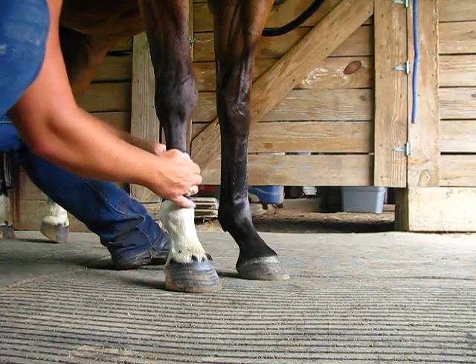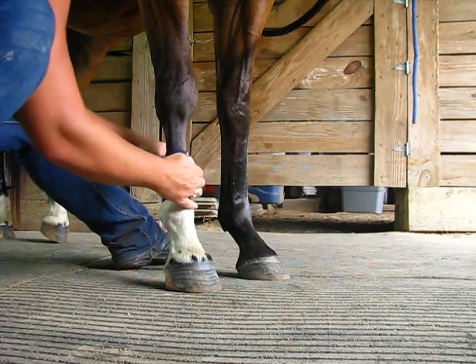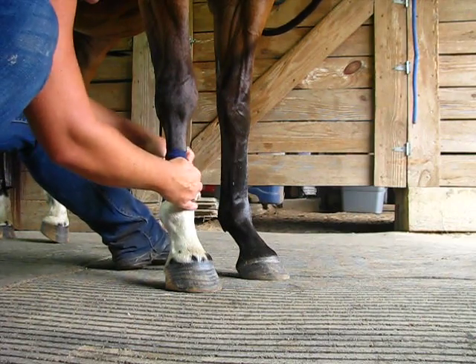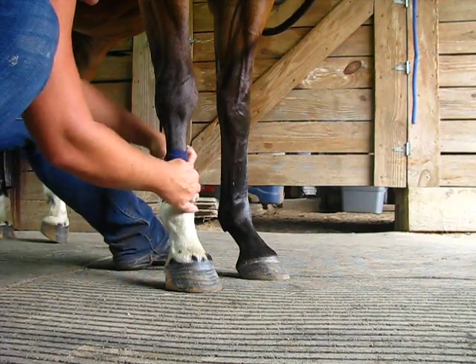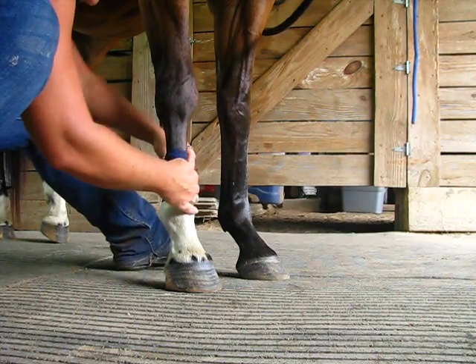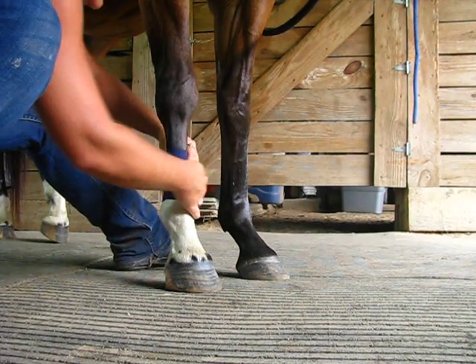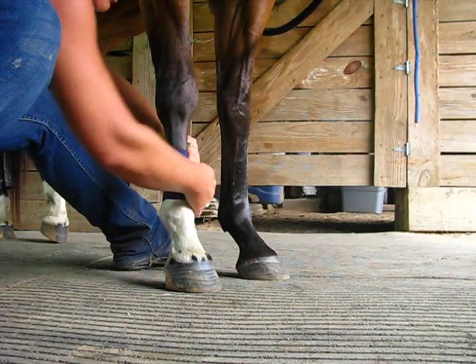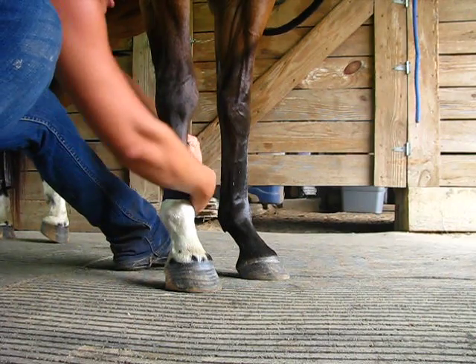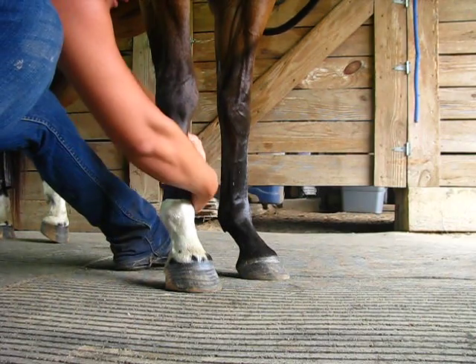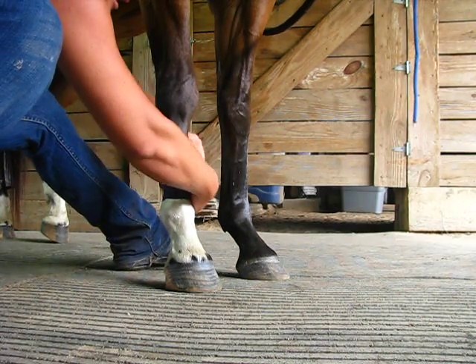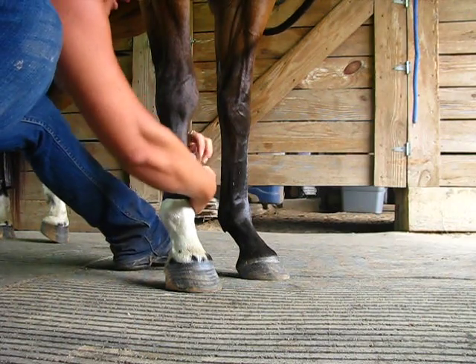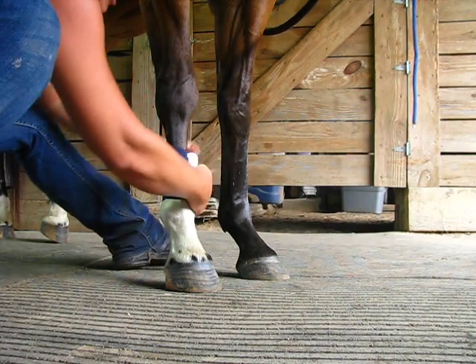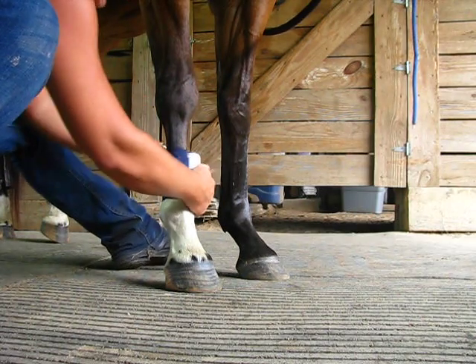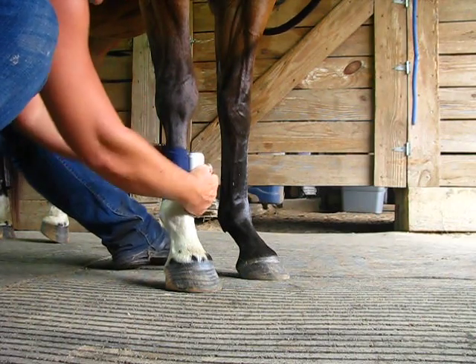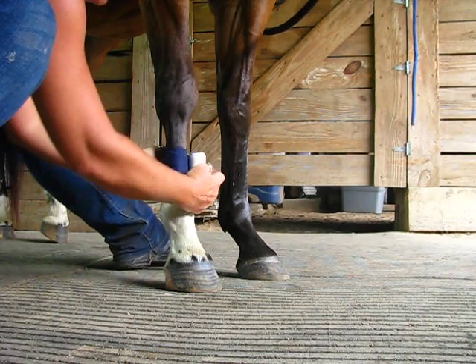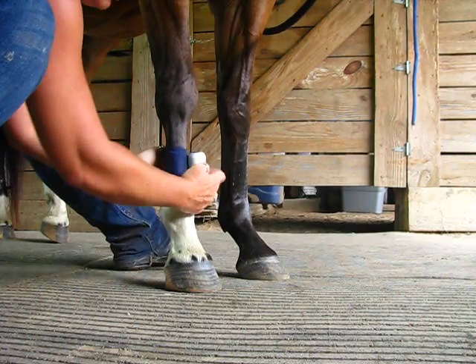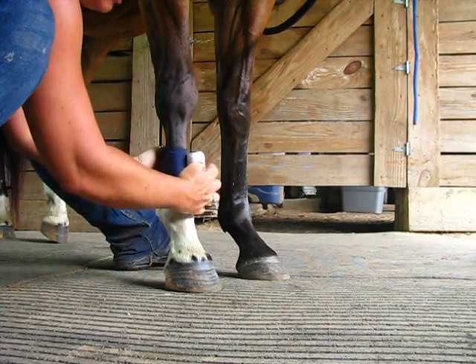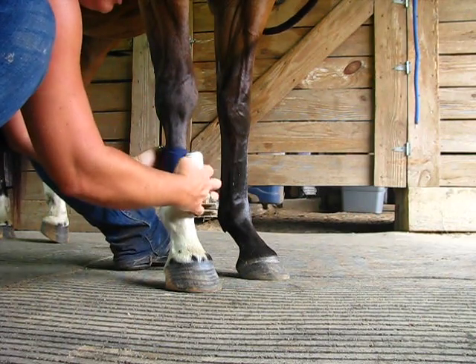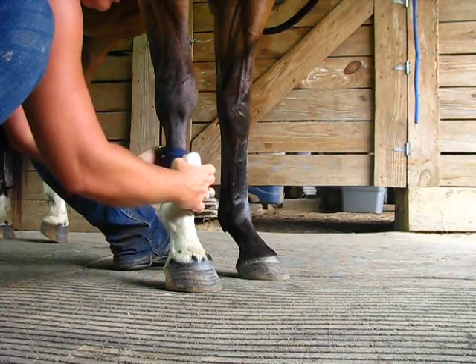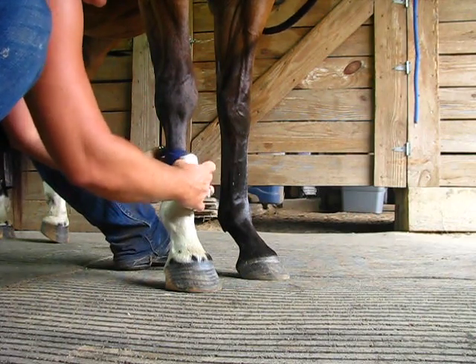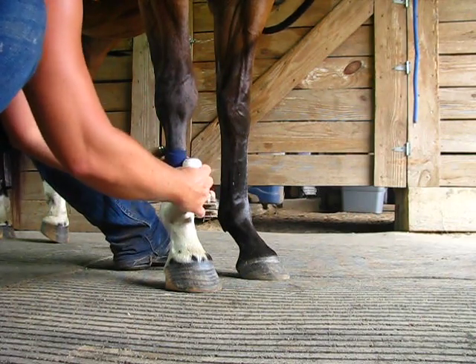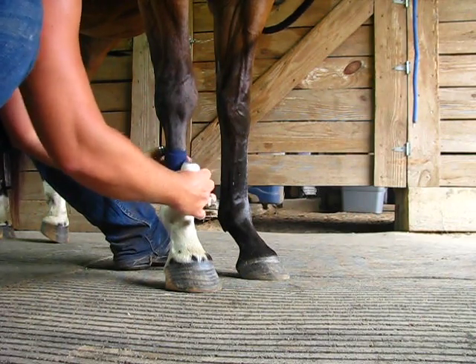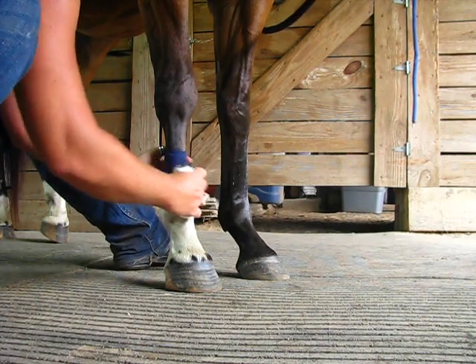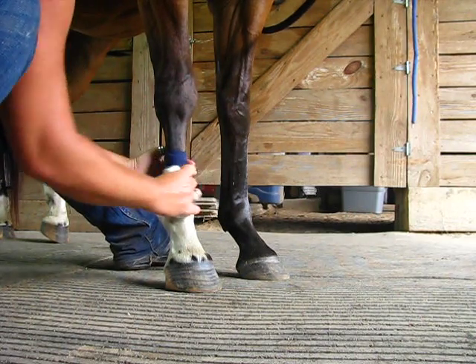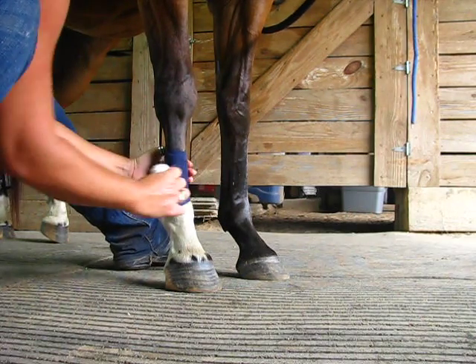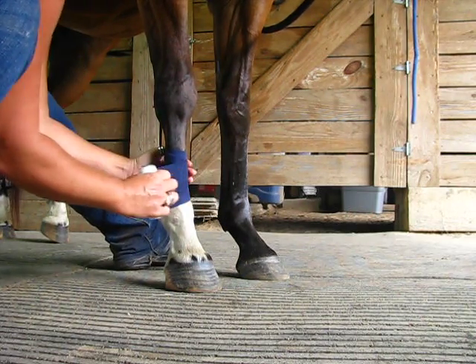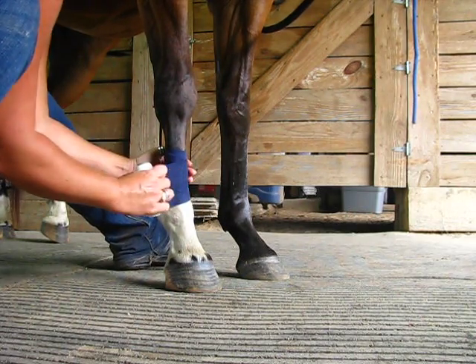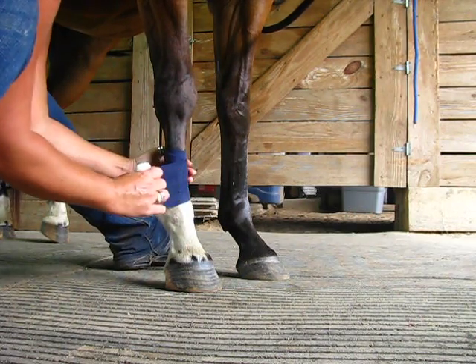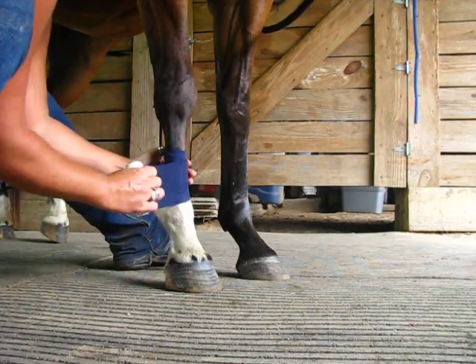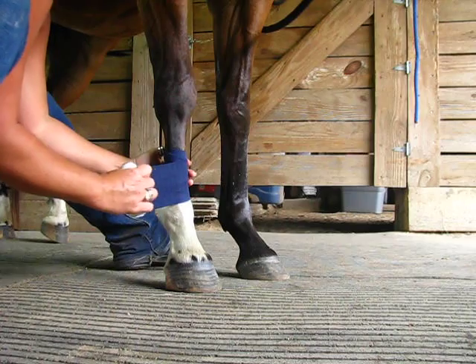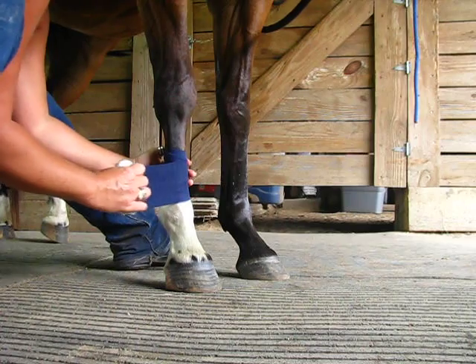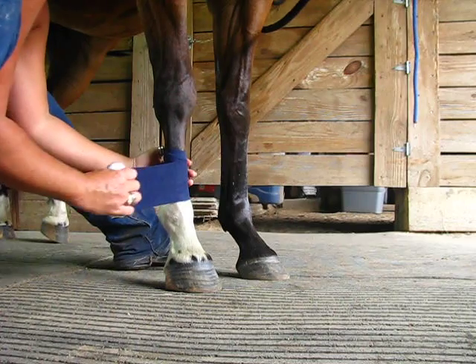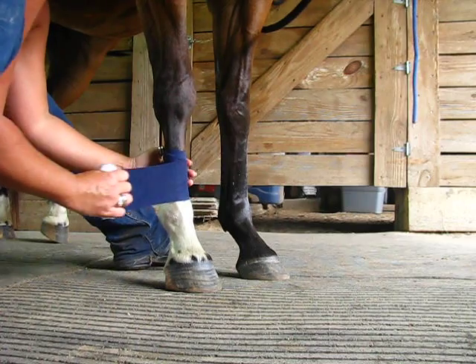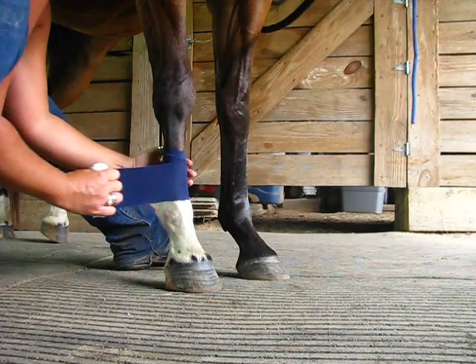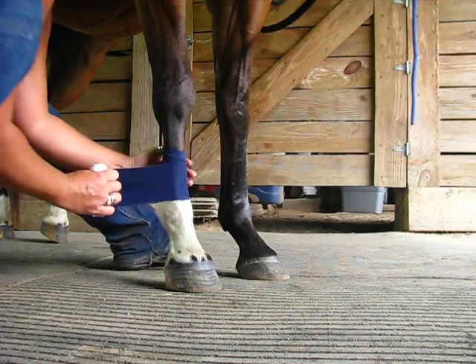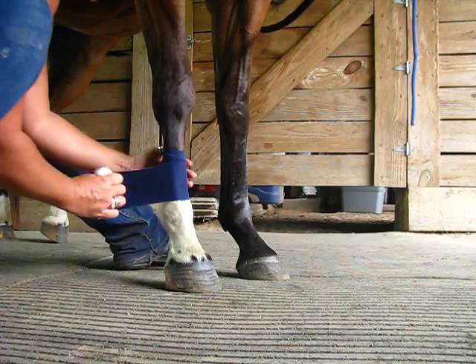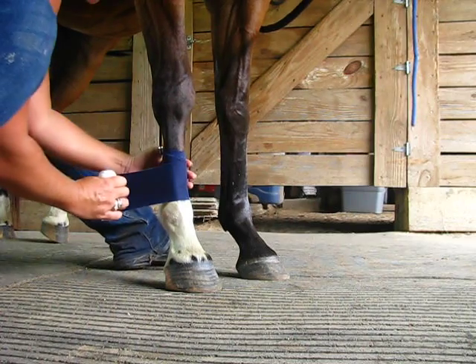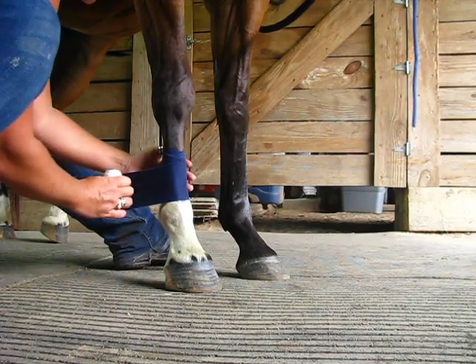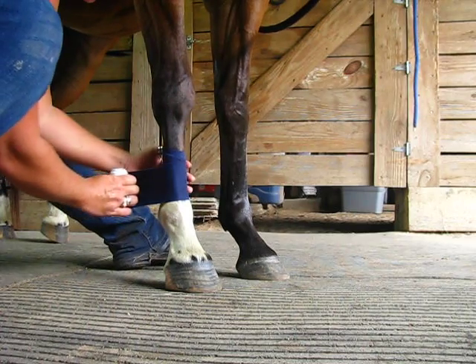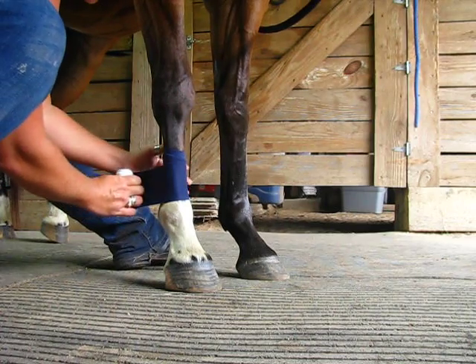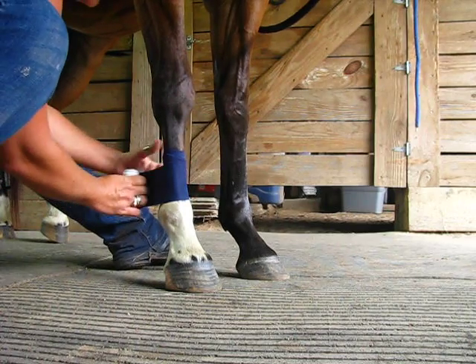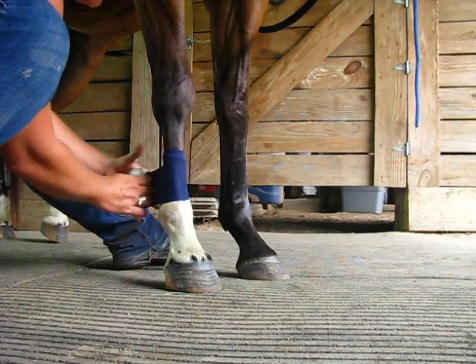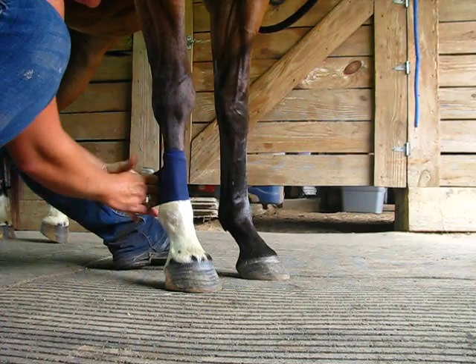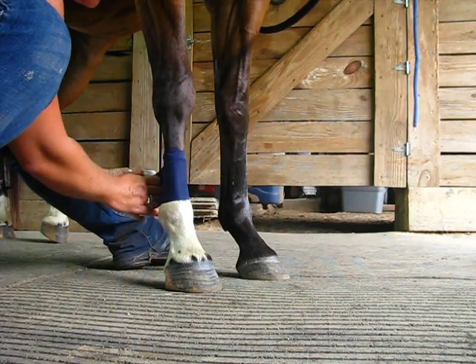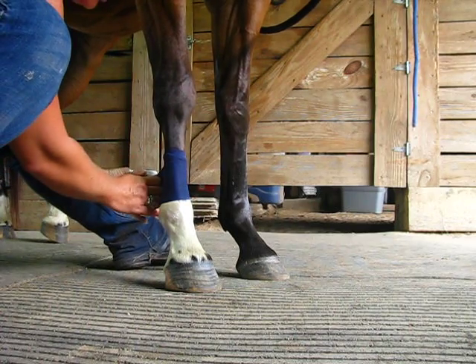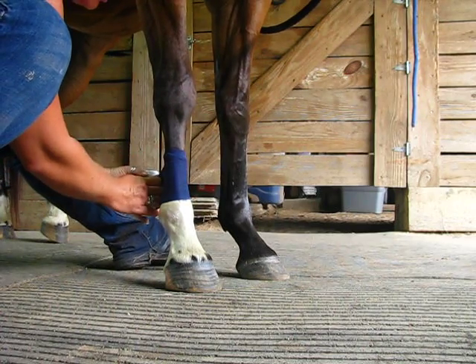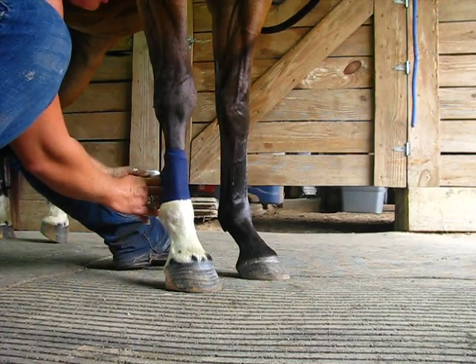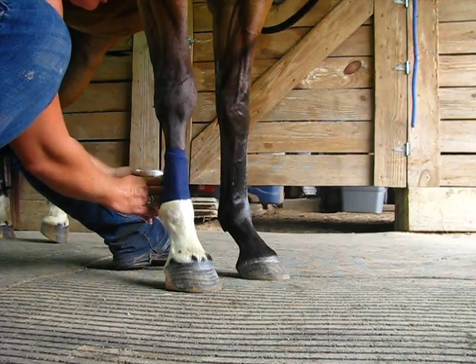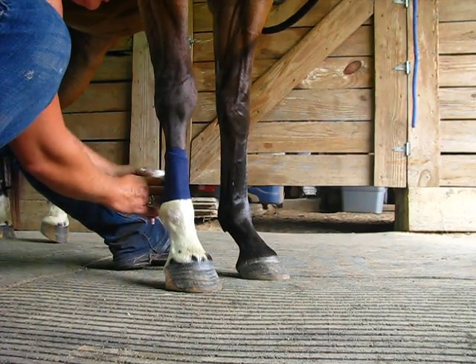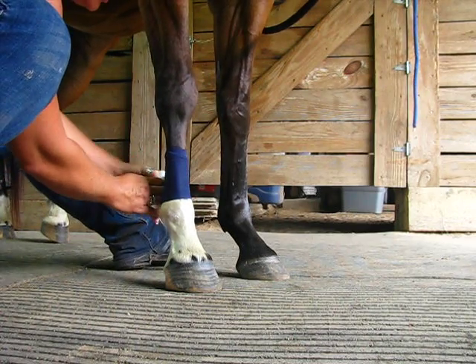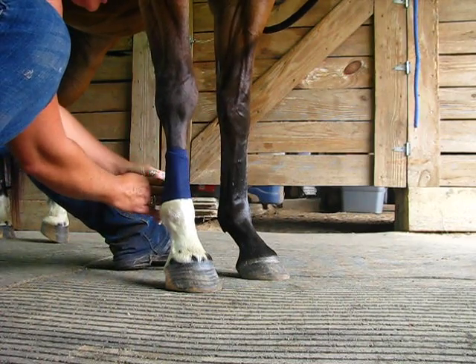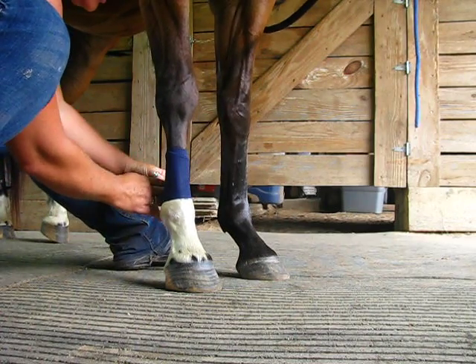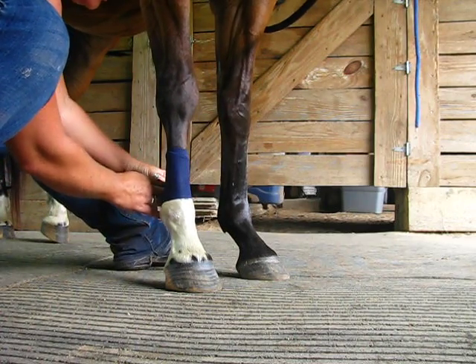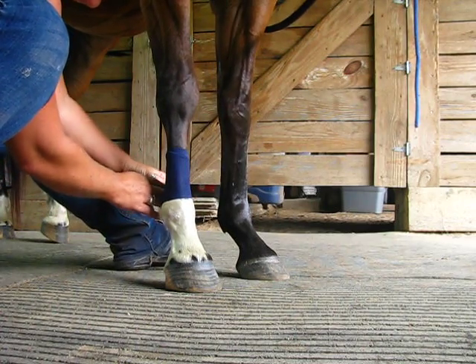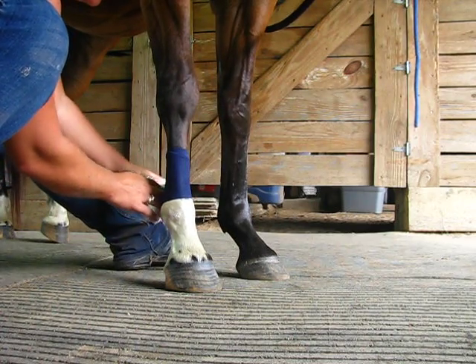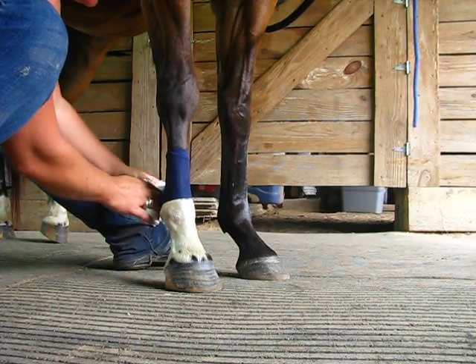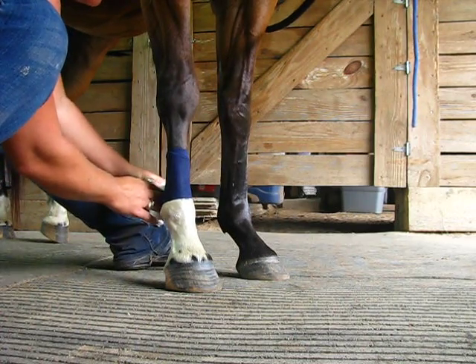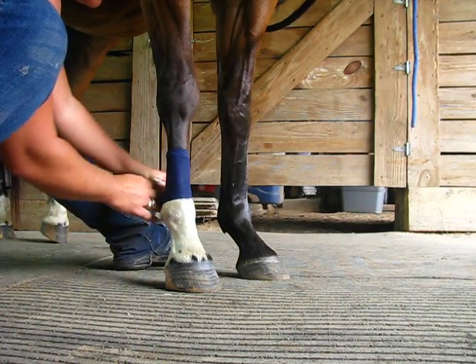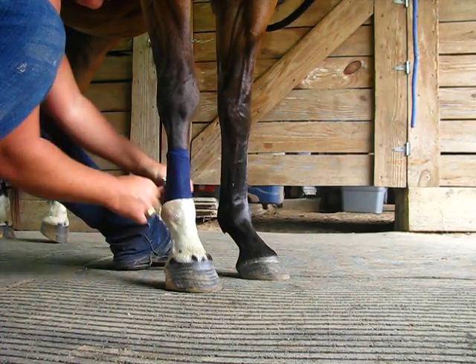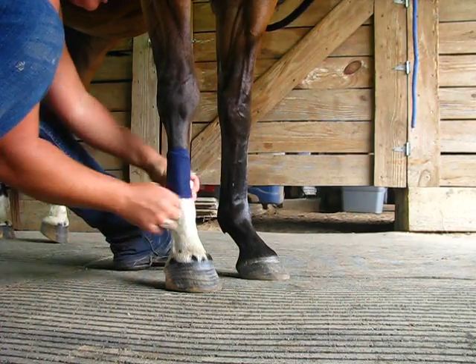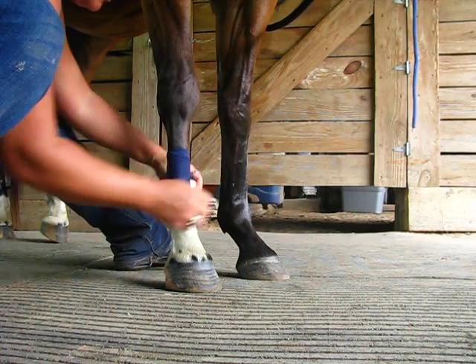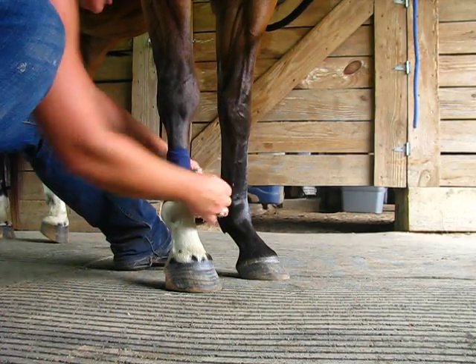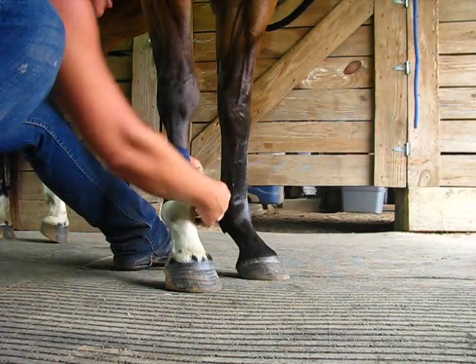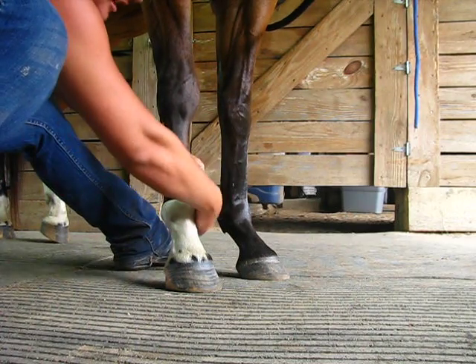I keep even tension. I only pull when I come across the front of the bone — never across the tendon.